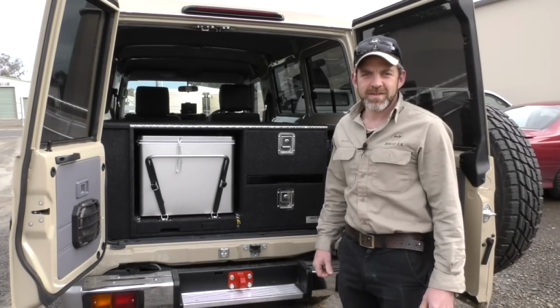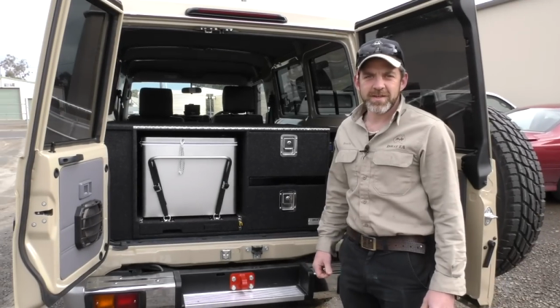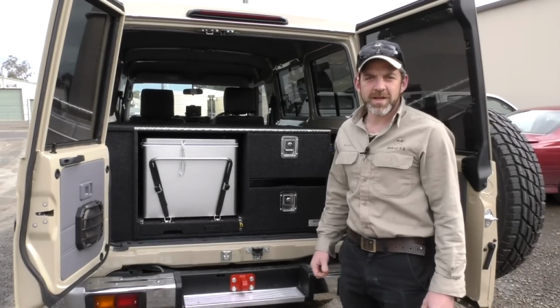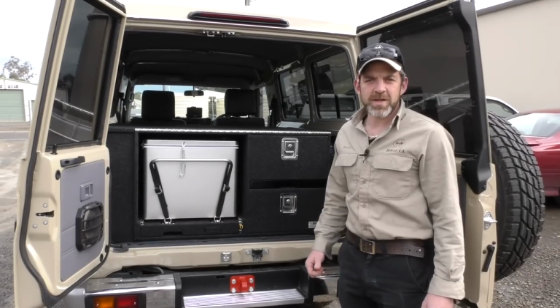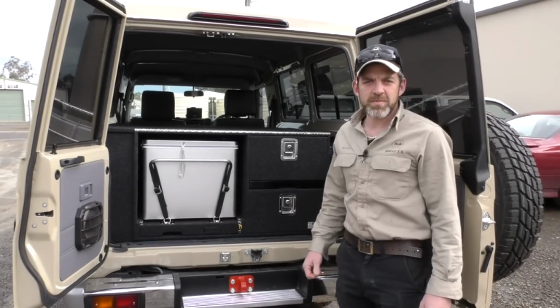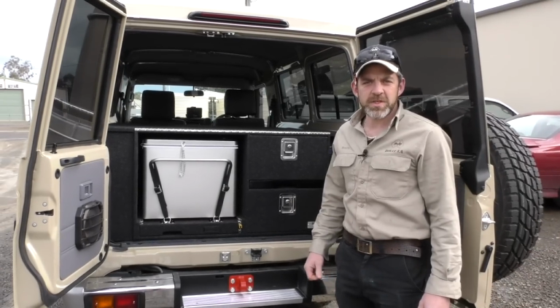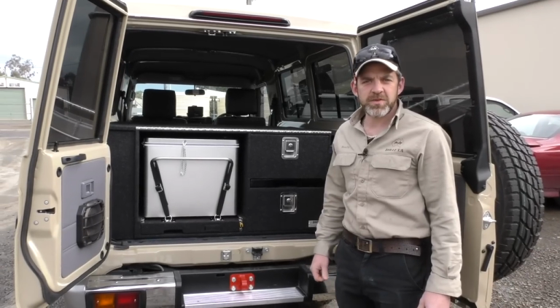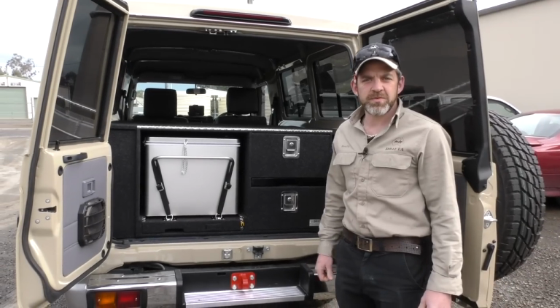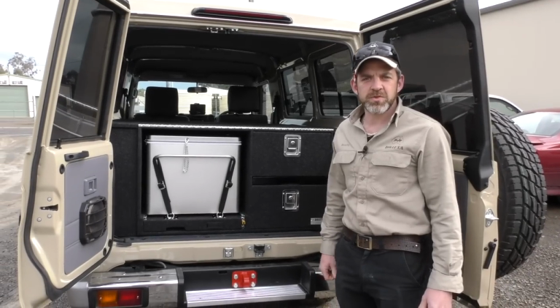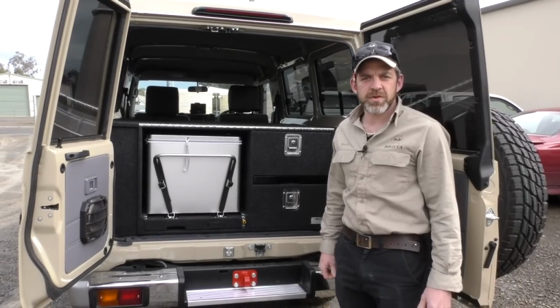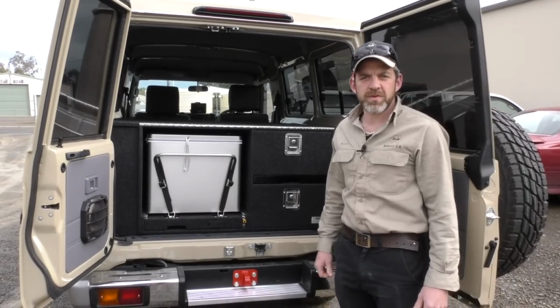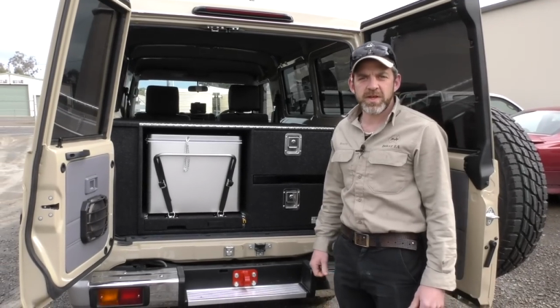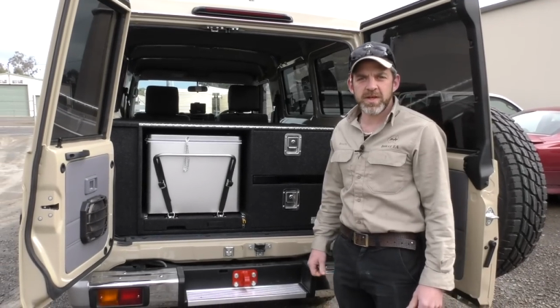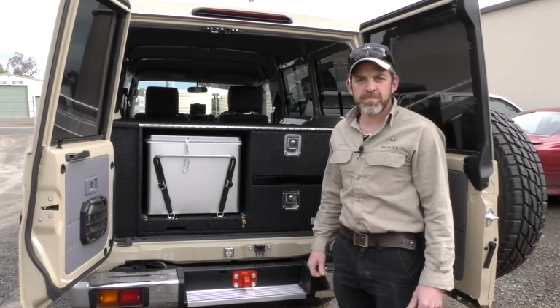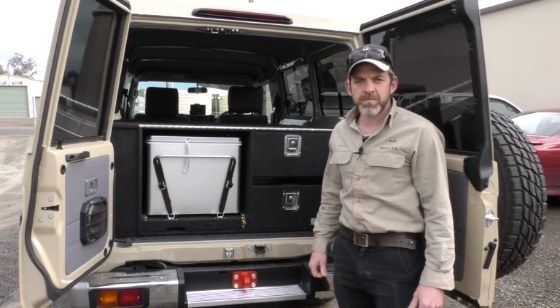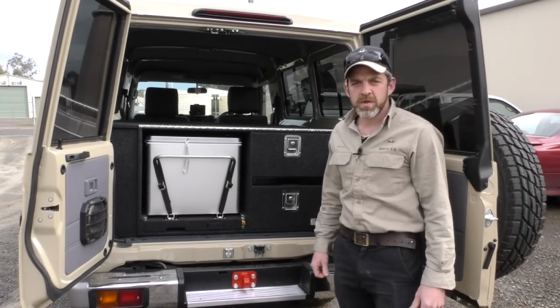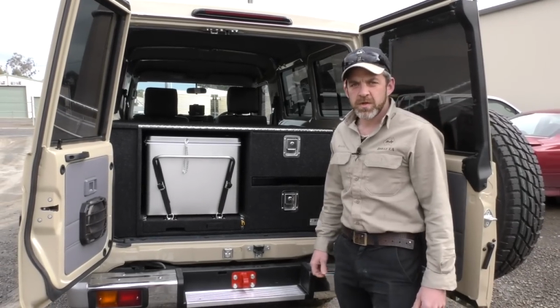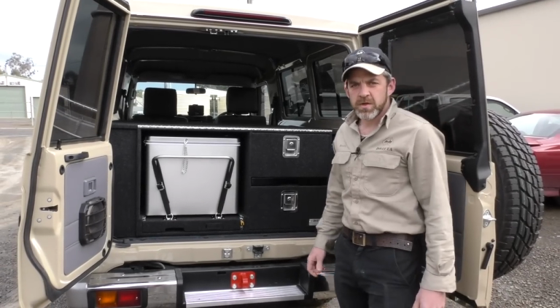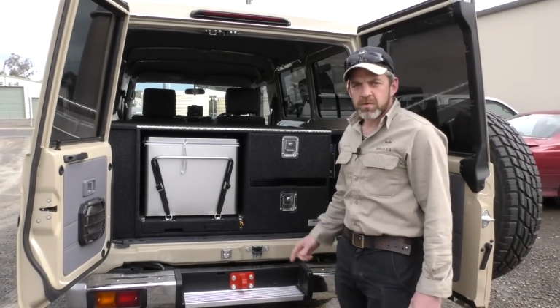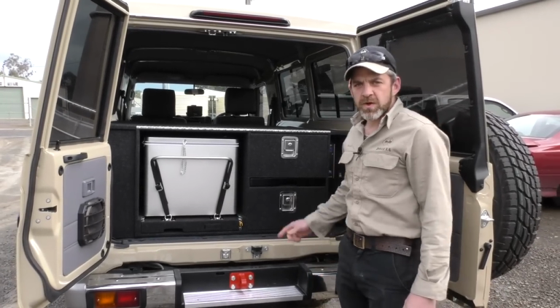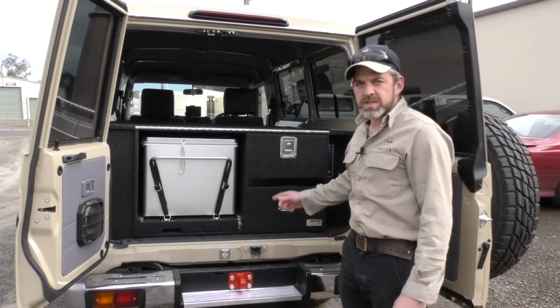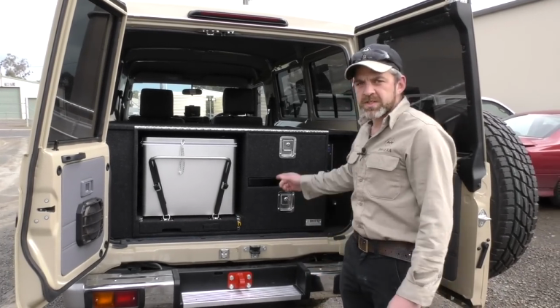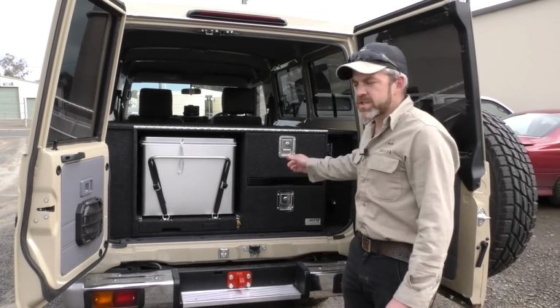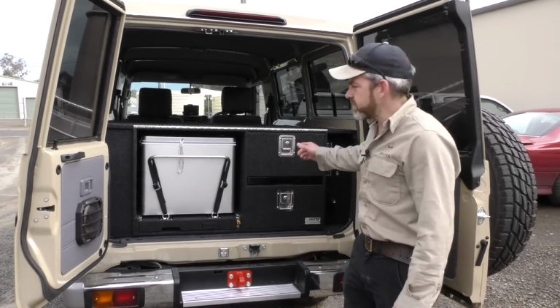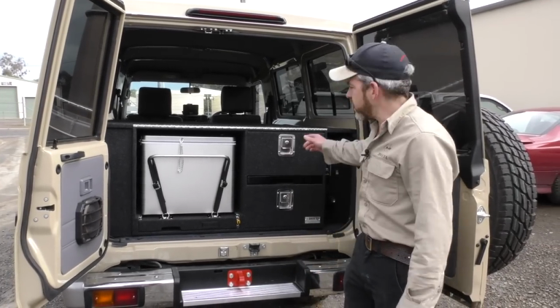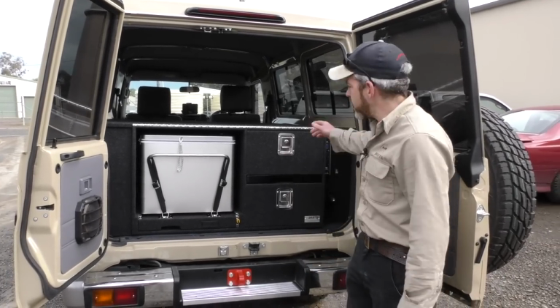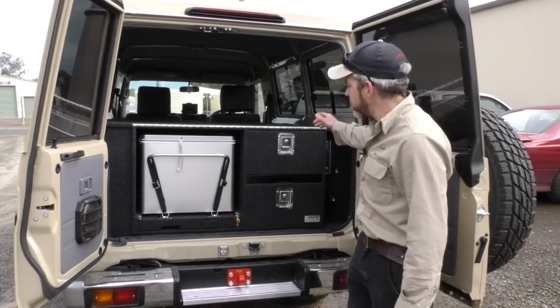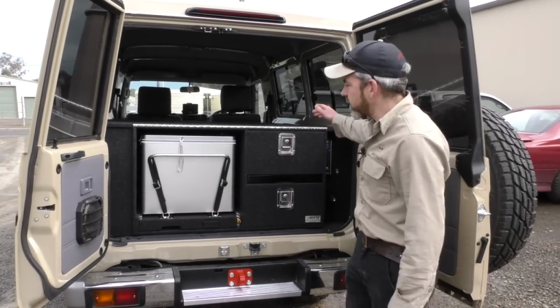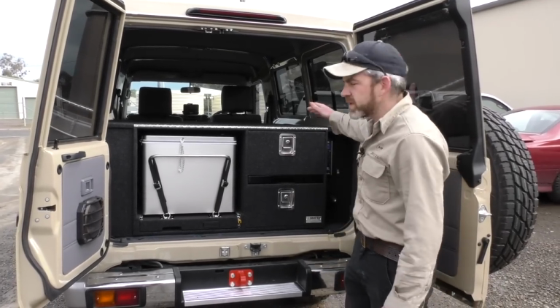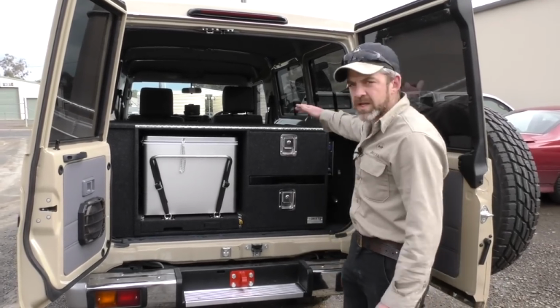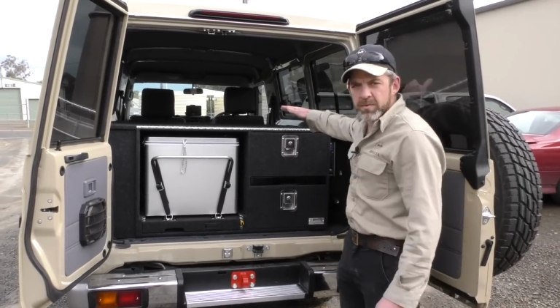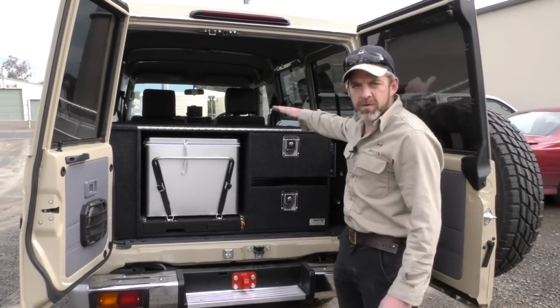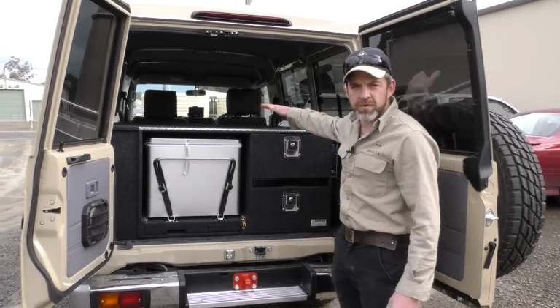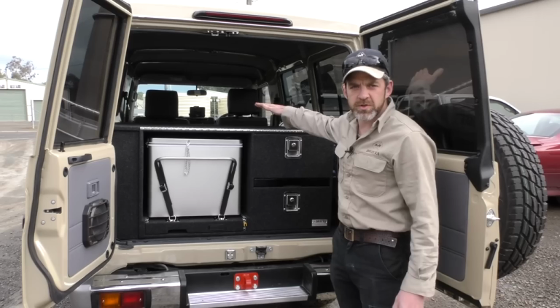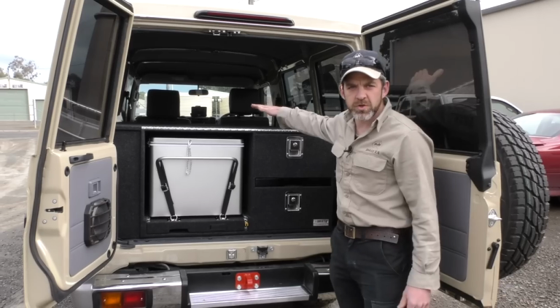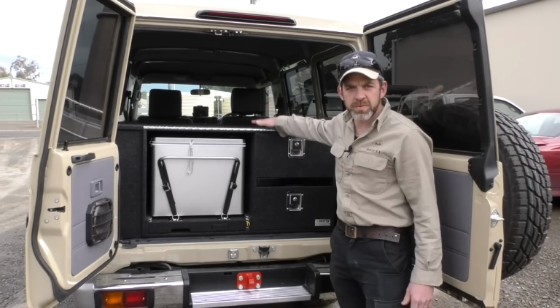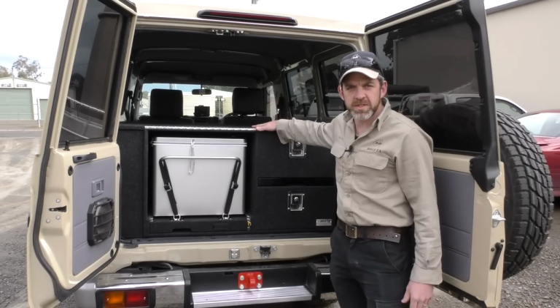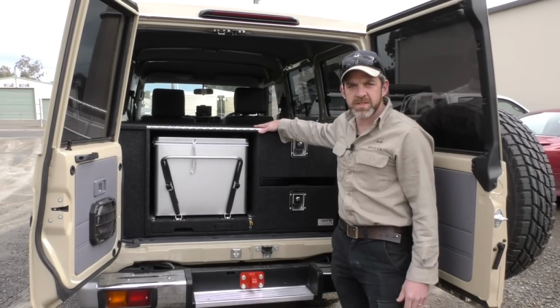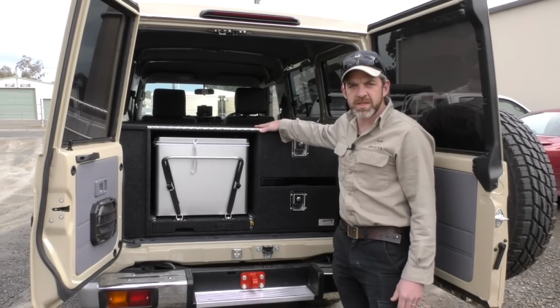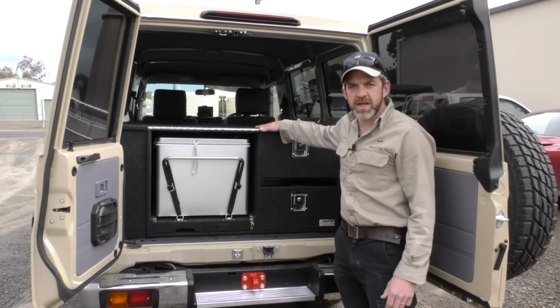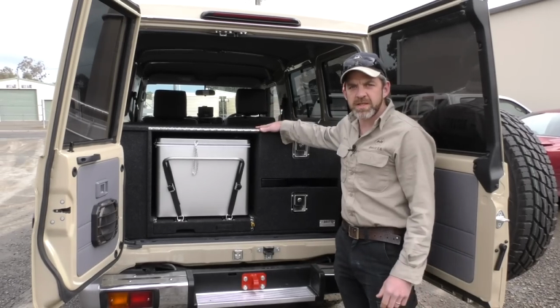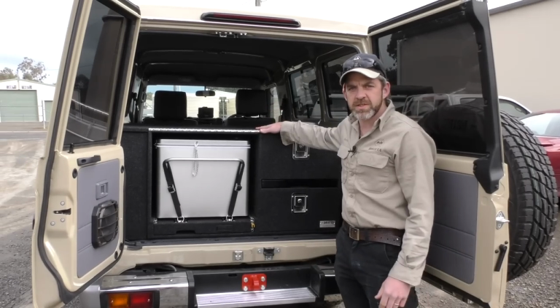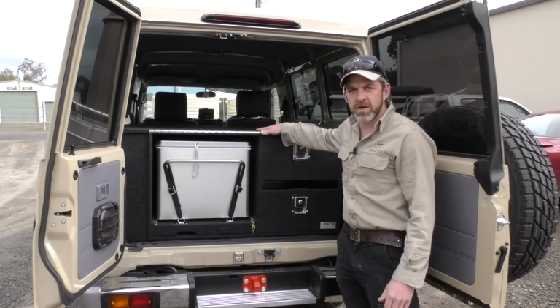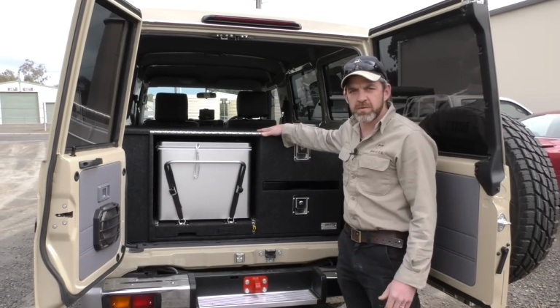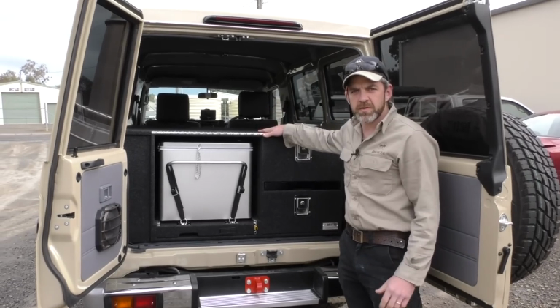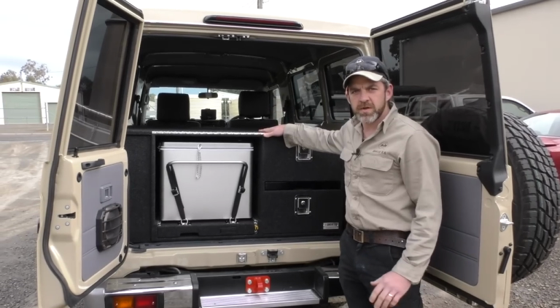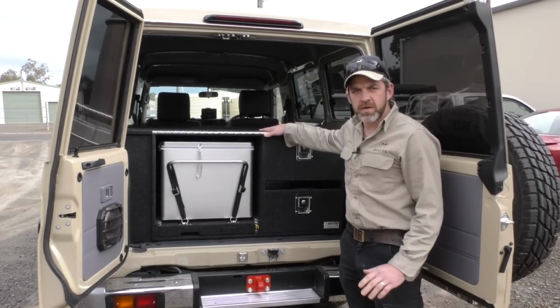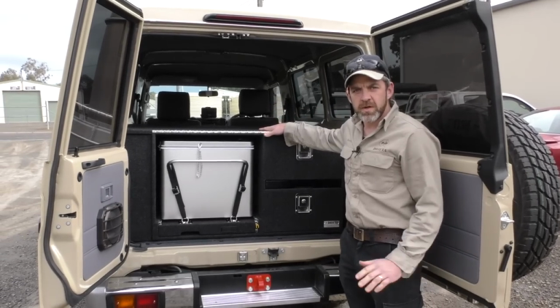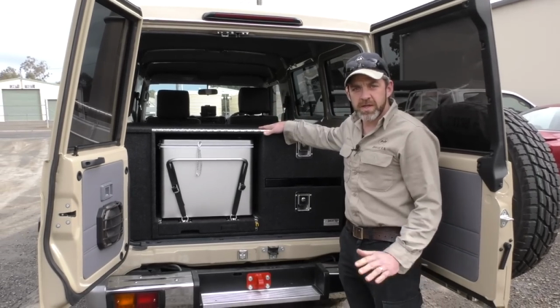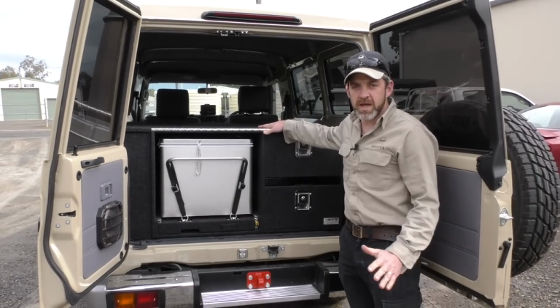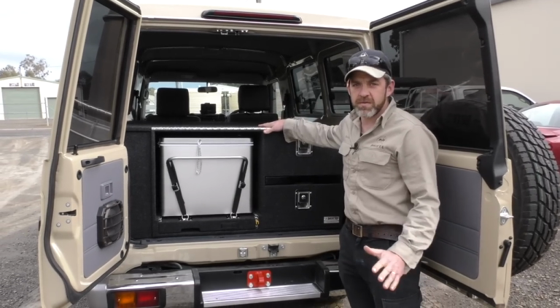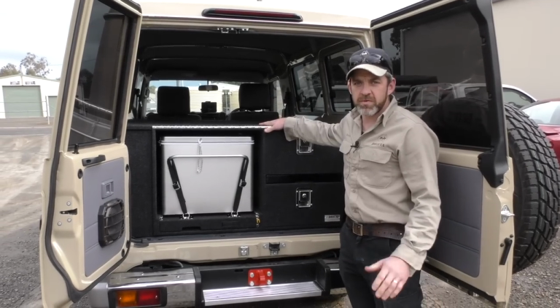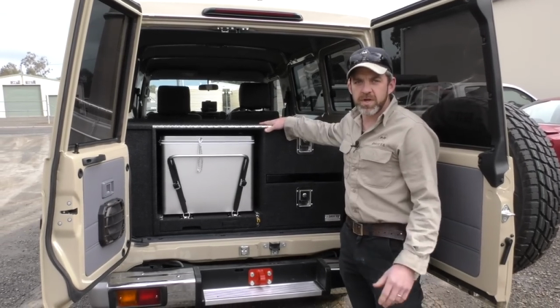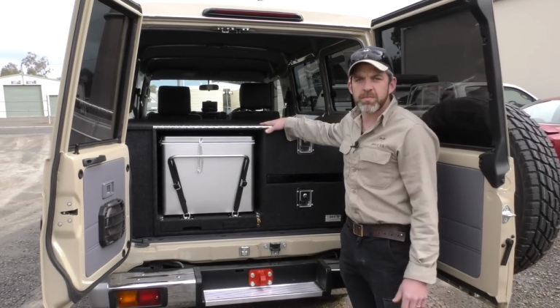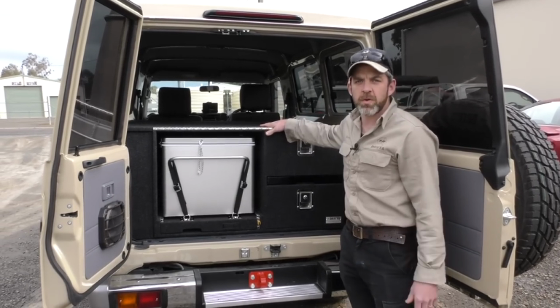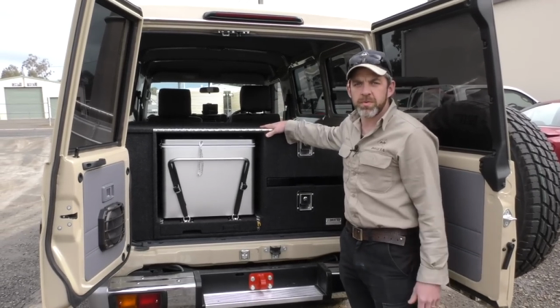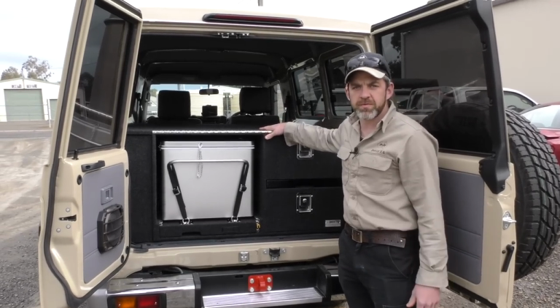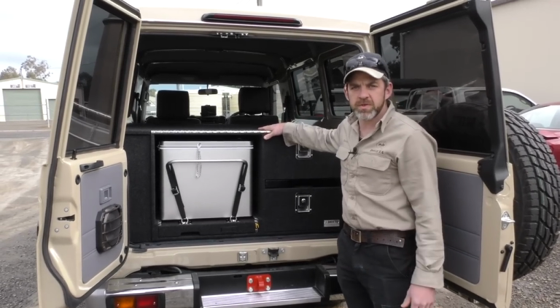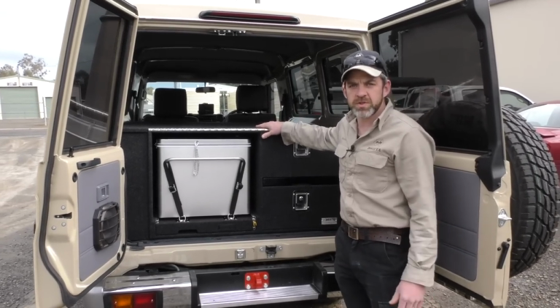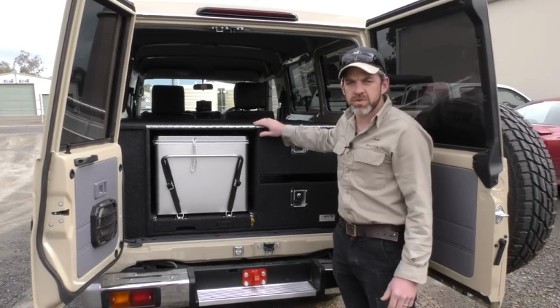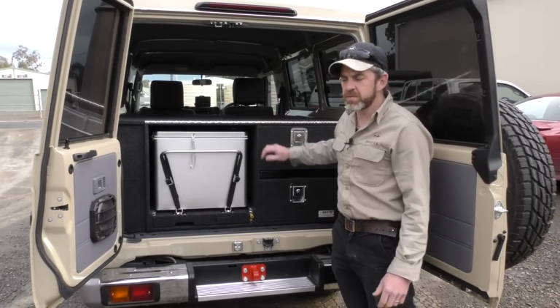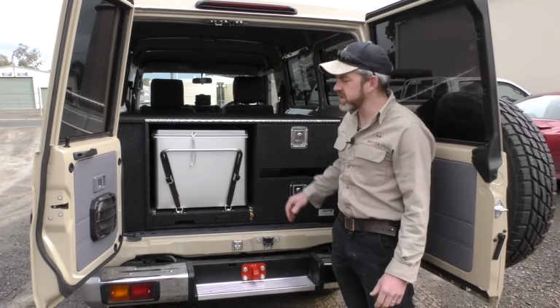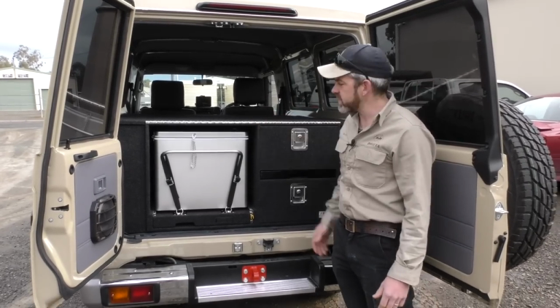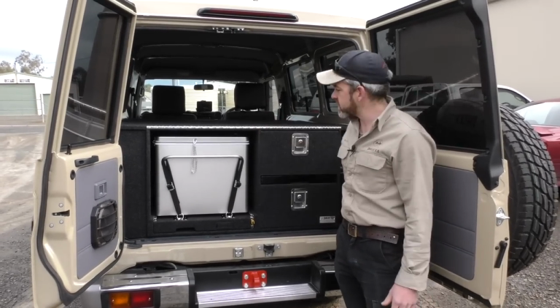G'day, BG from Drifter here. Great system here on a demo for Troopies today — really popular for the Troopies.